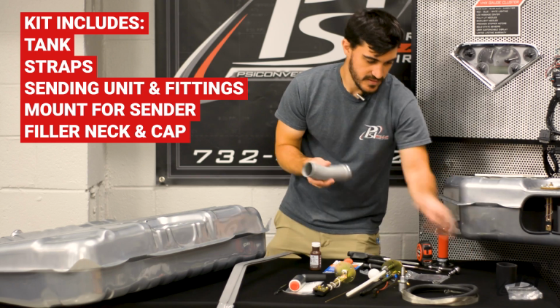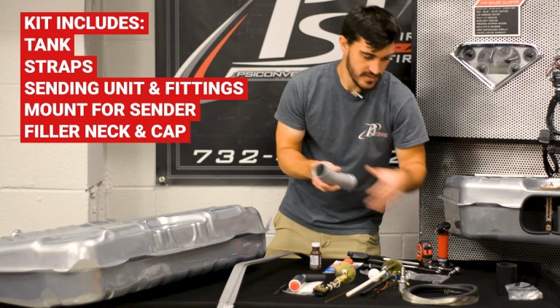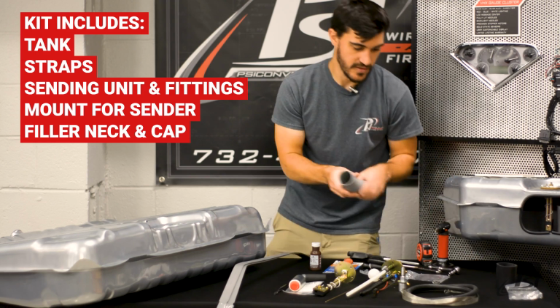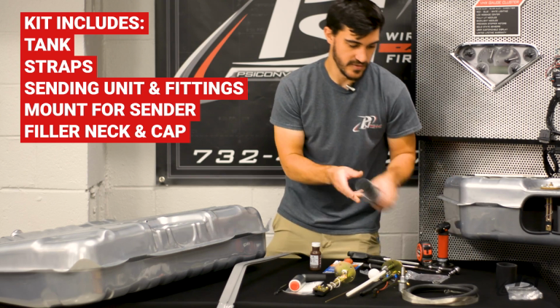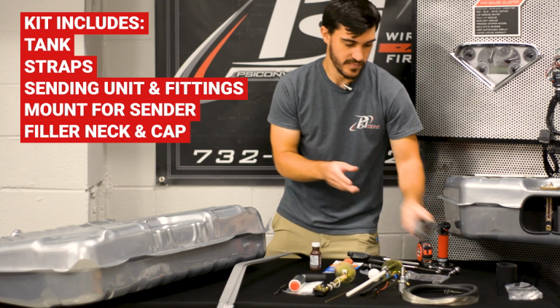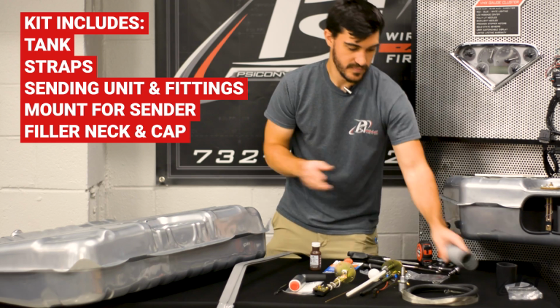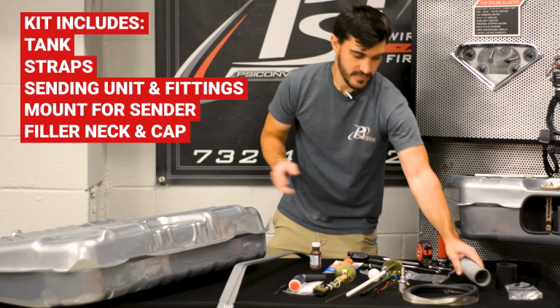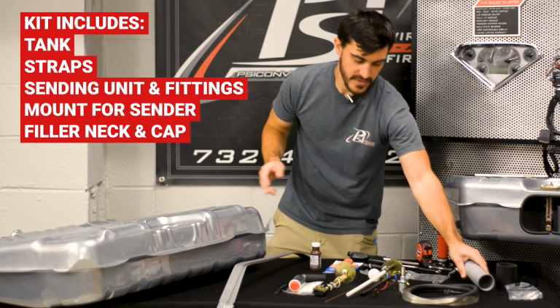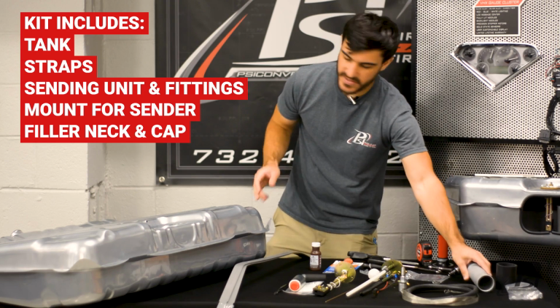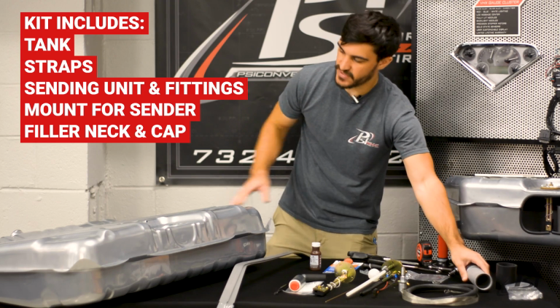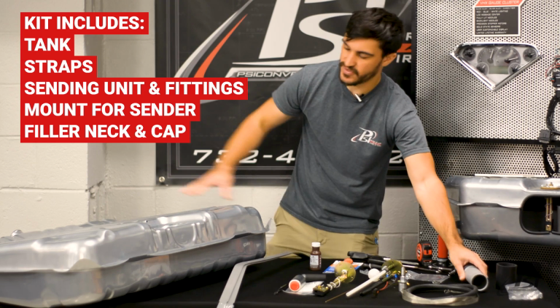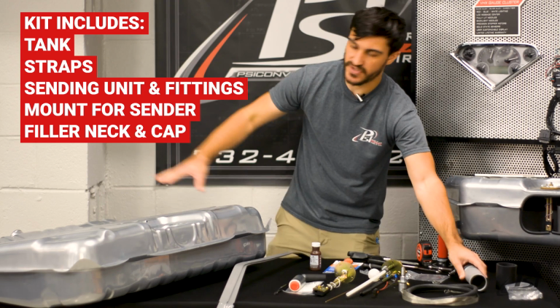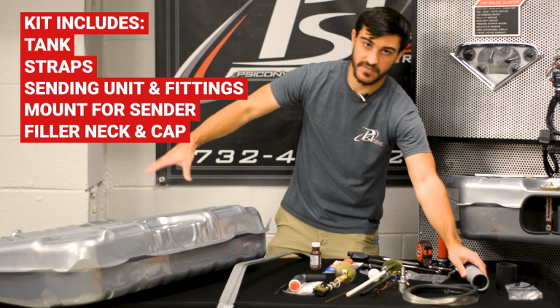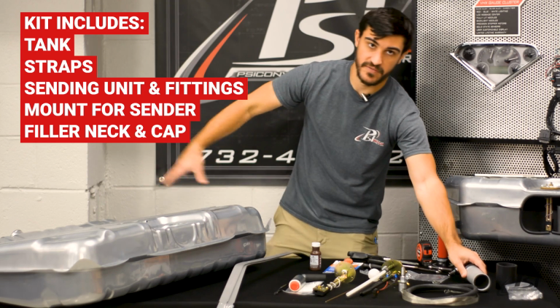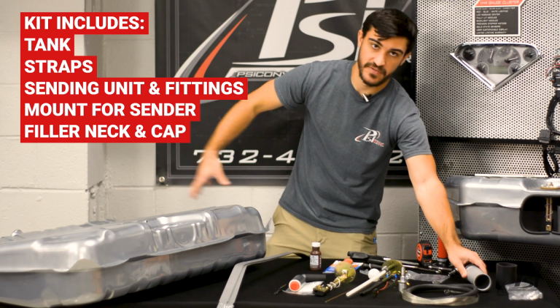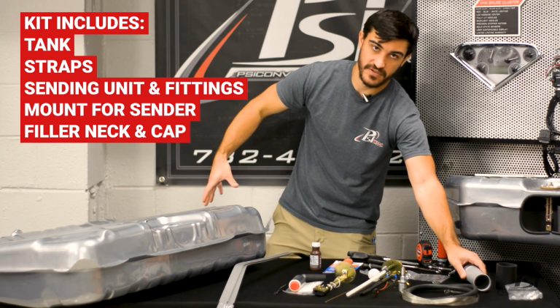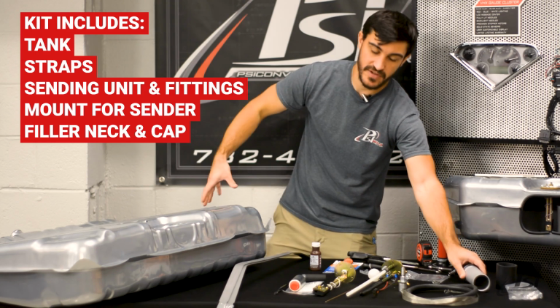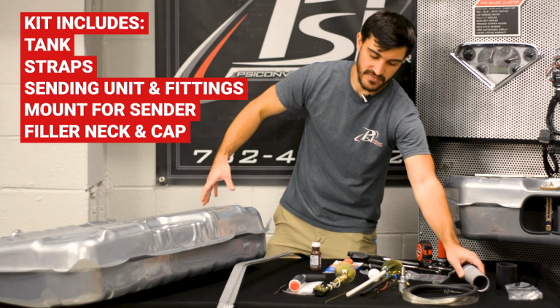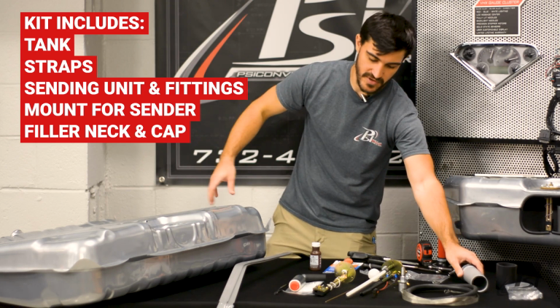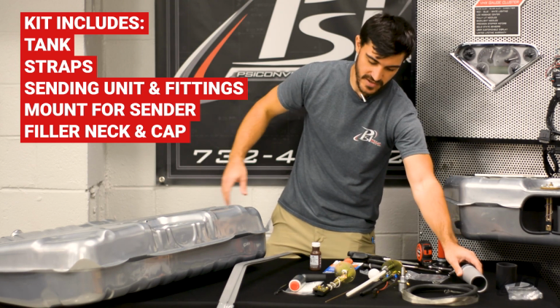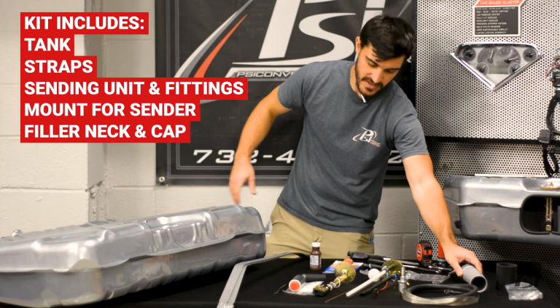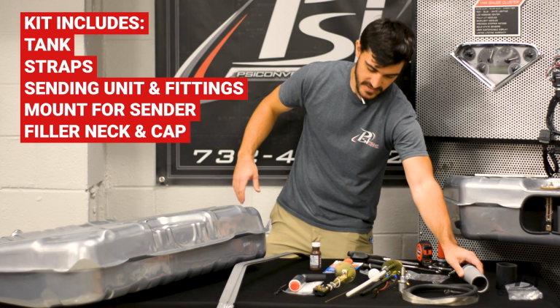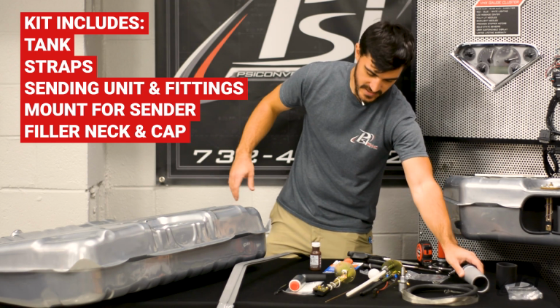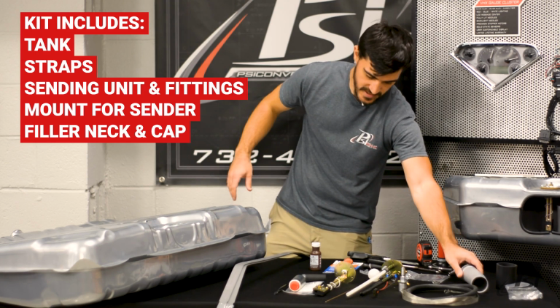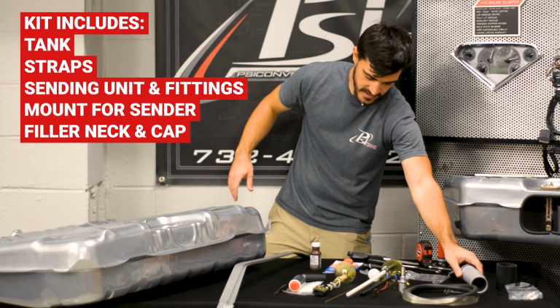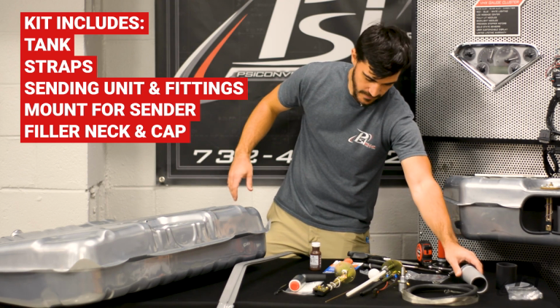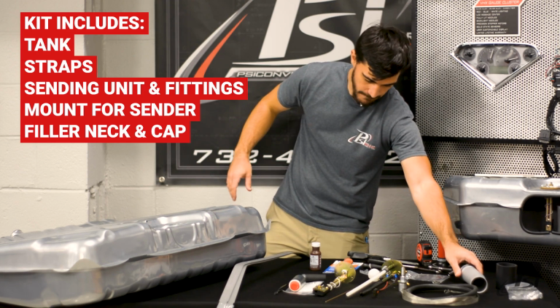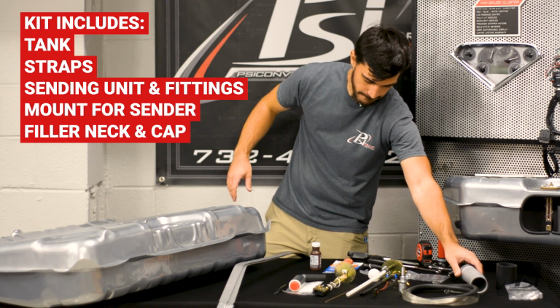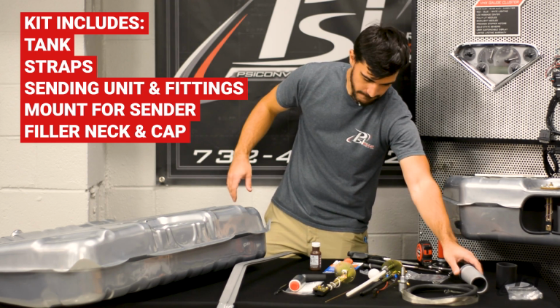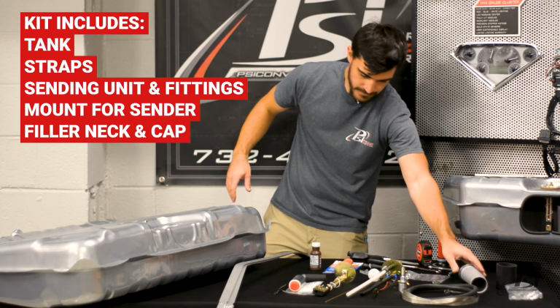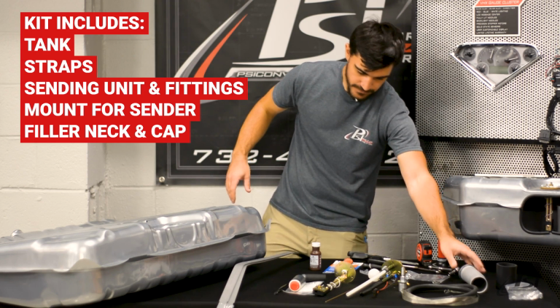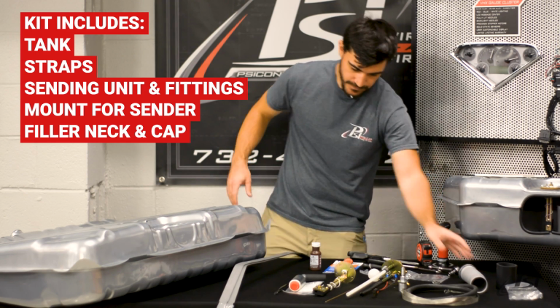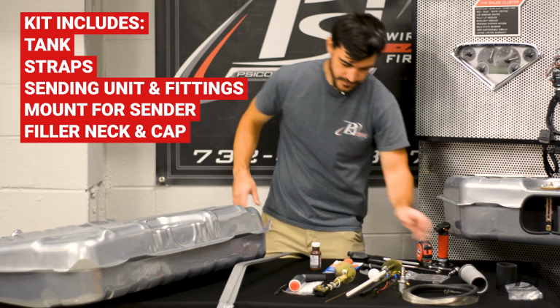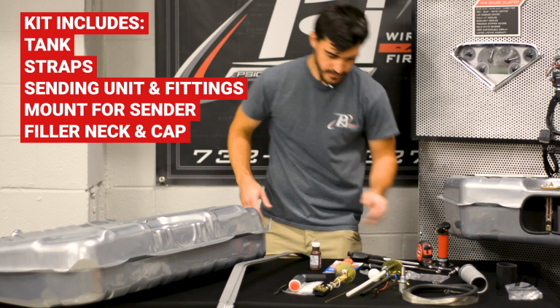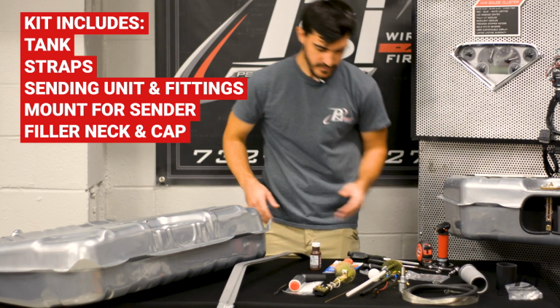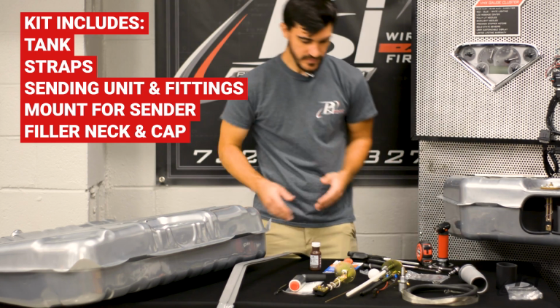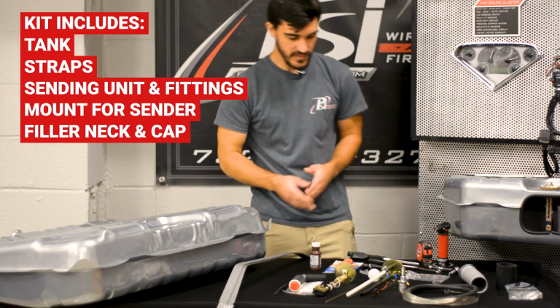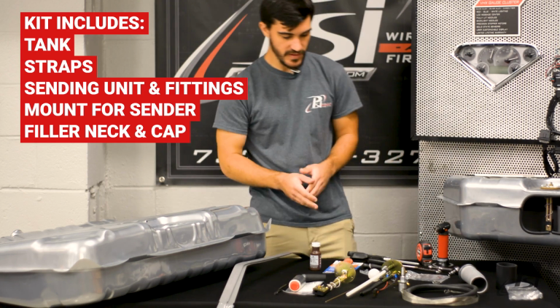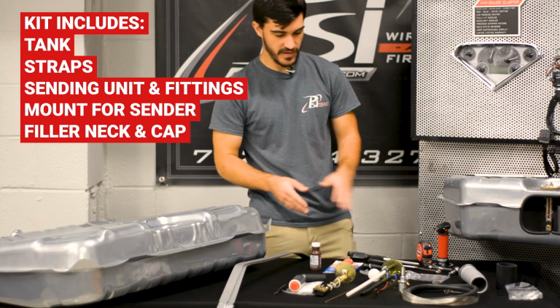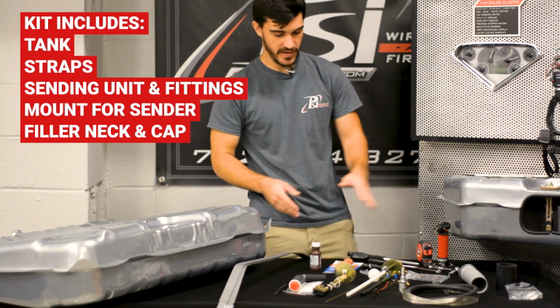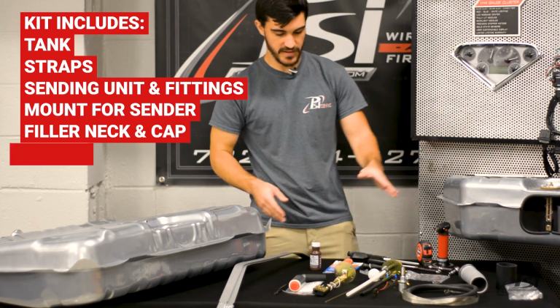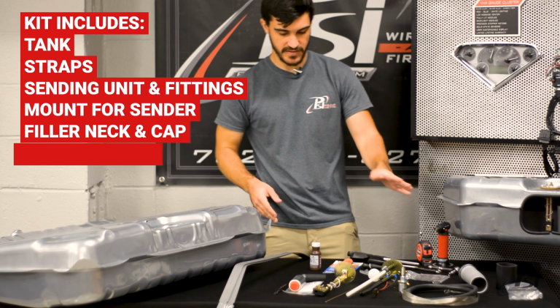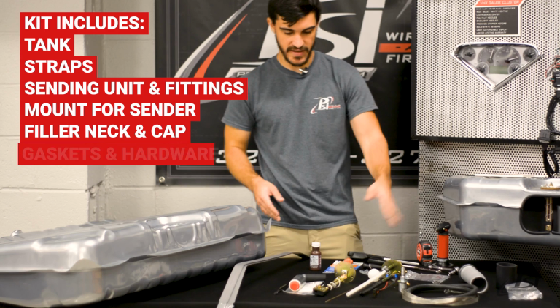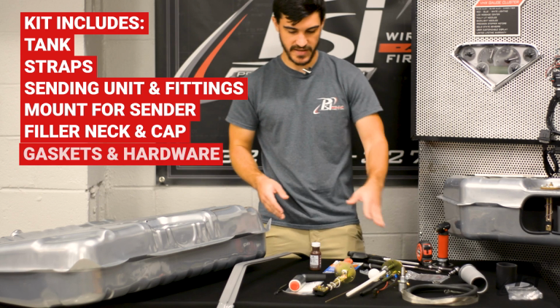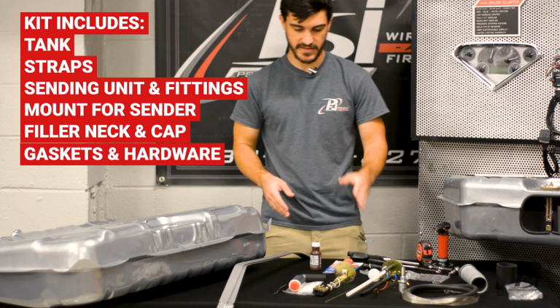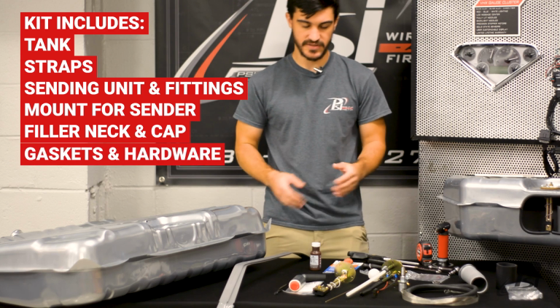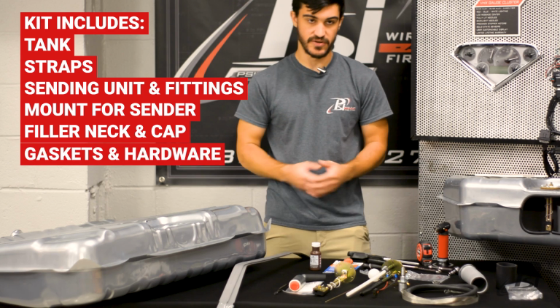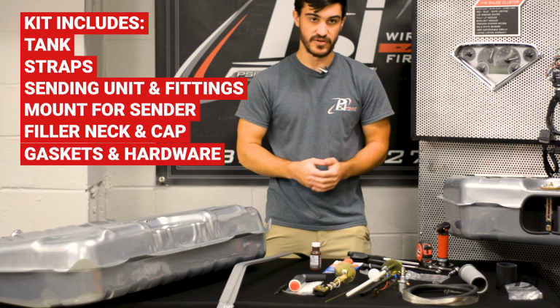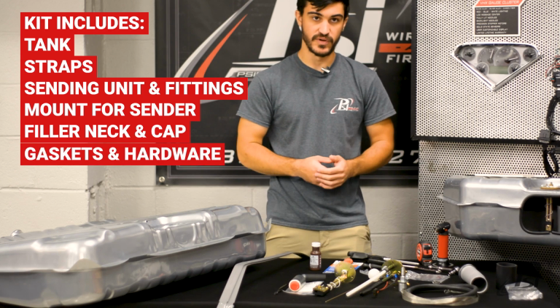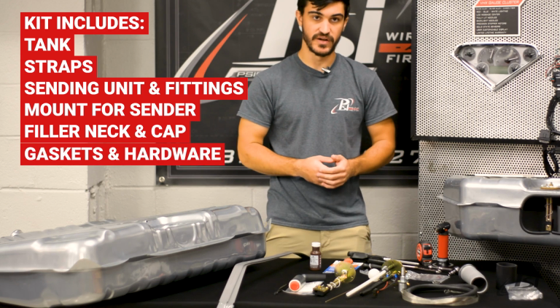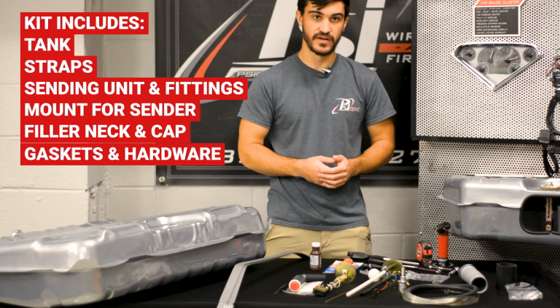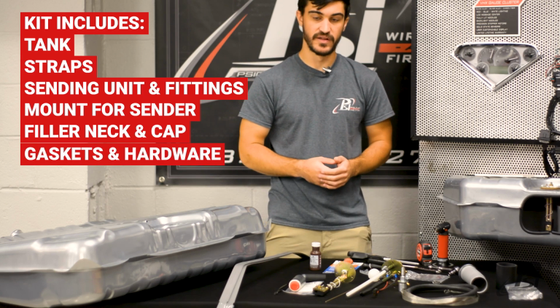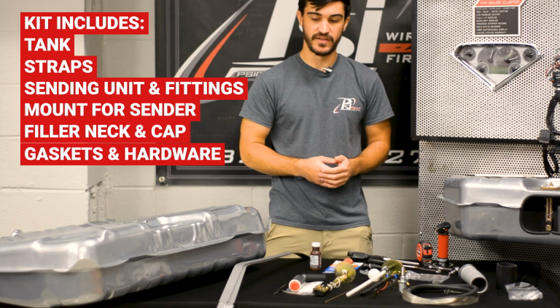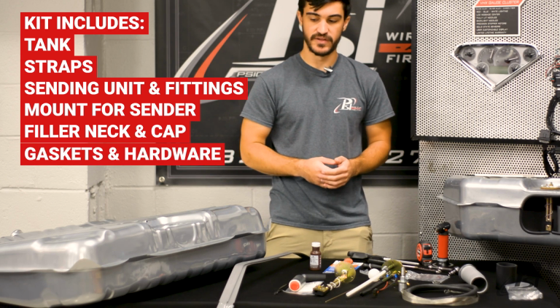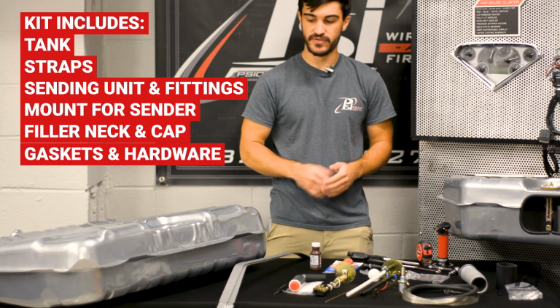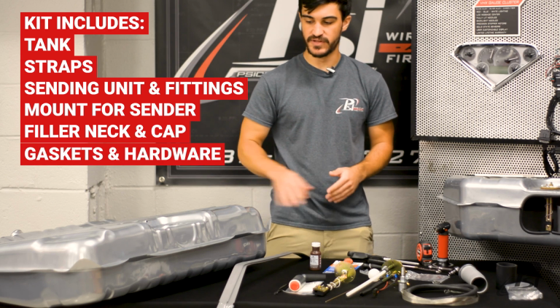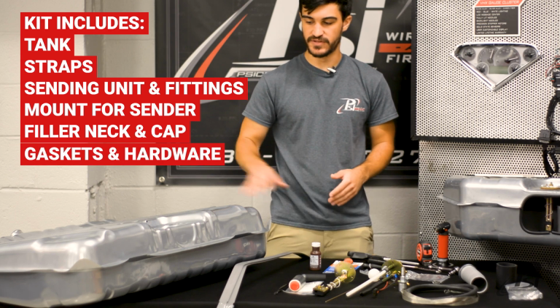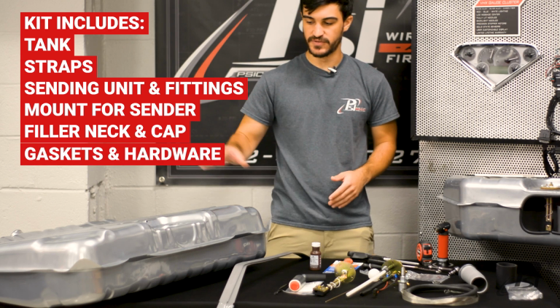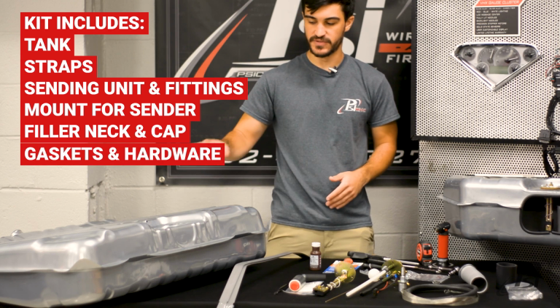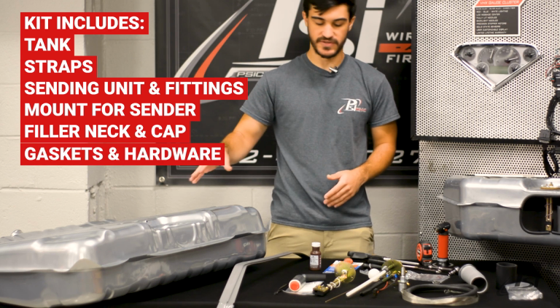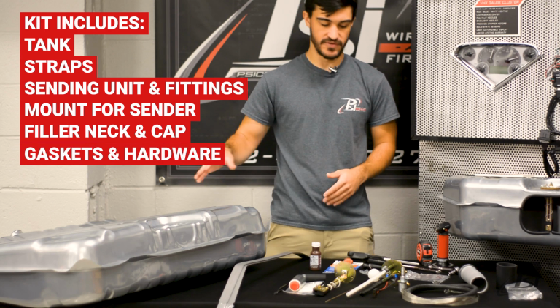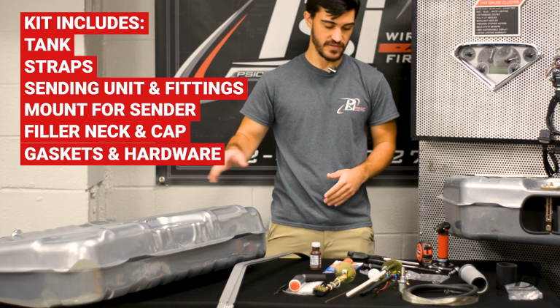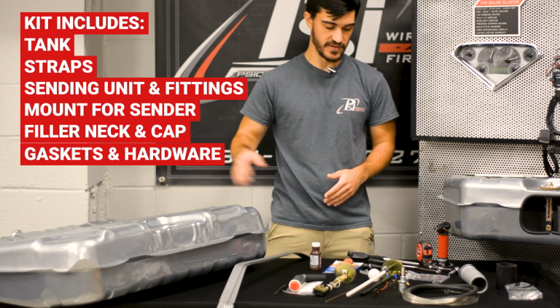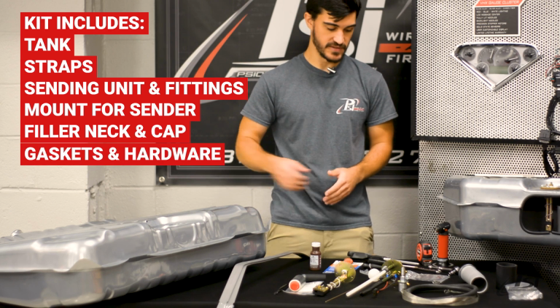Other pieces will just have the filler neck right on the tank, and gaskets and hardware that you need to install this.